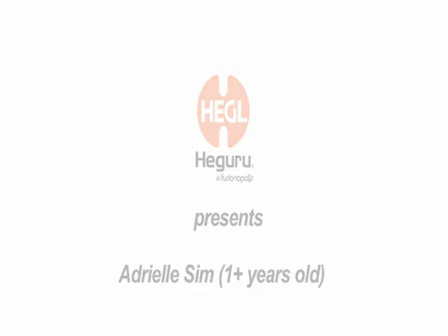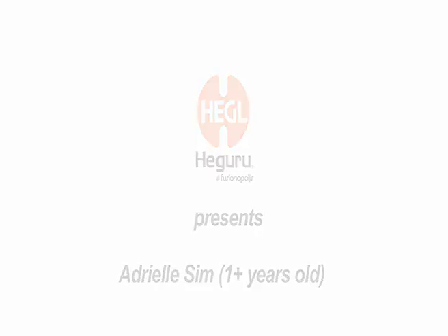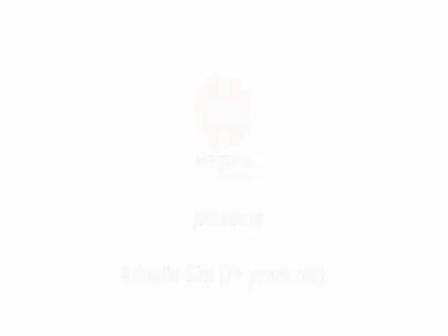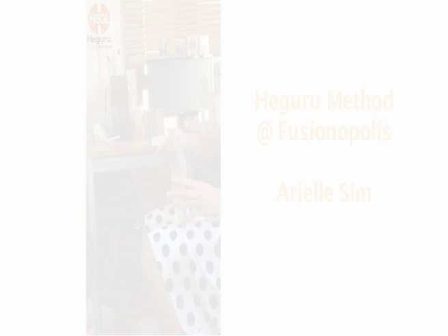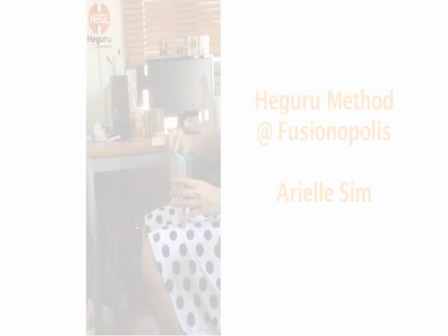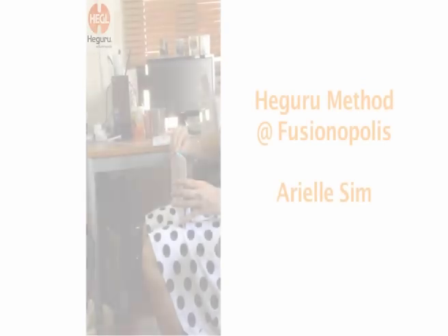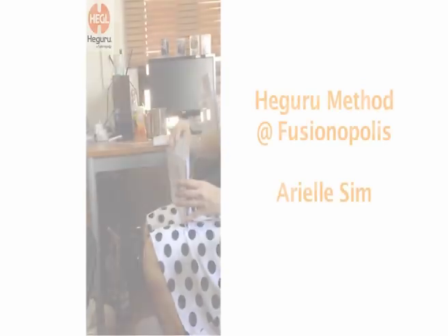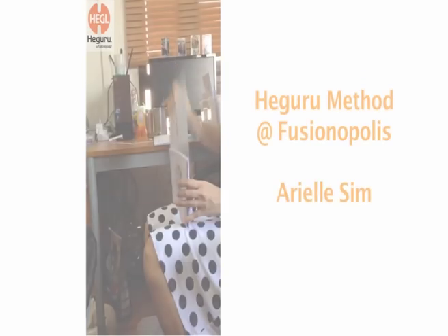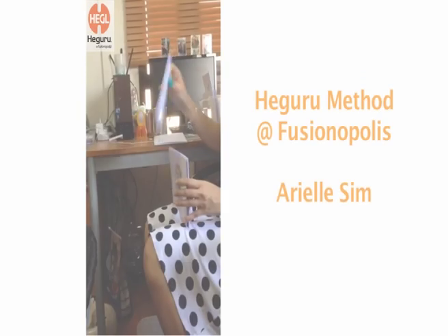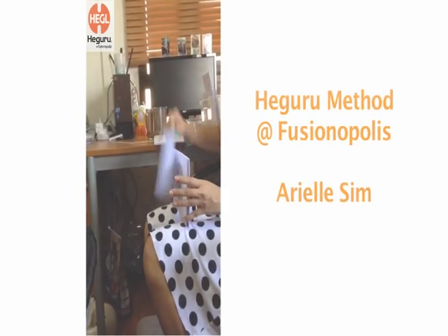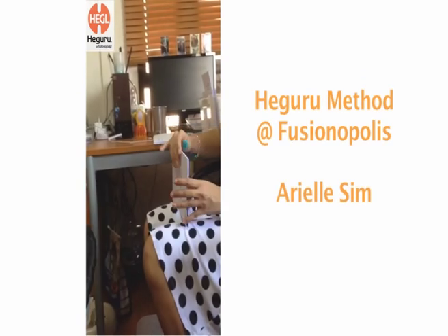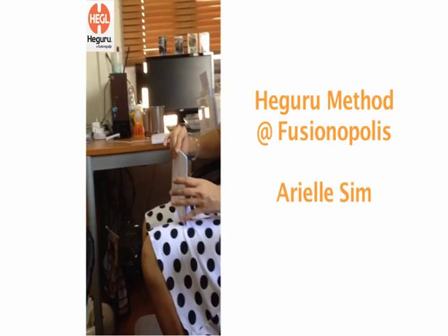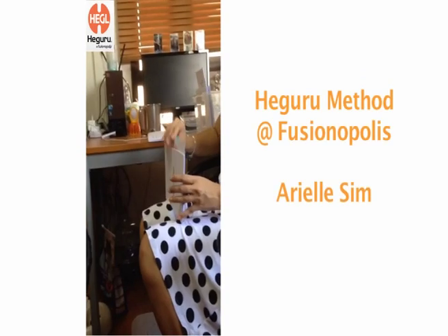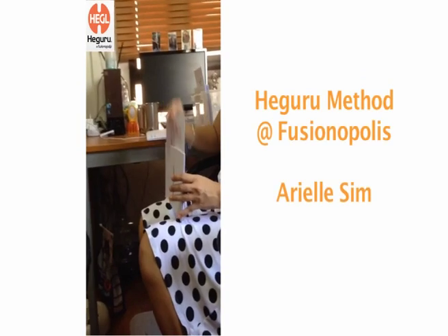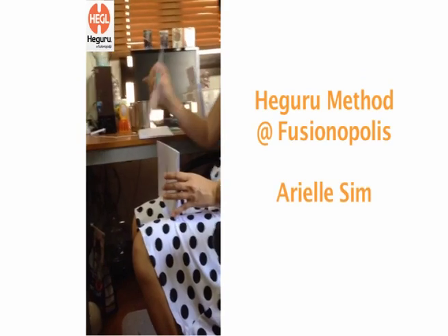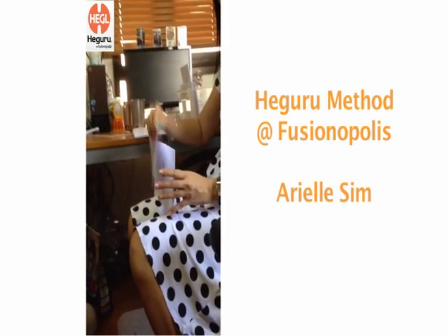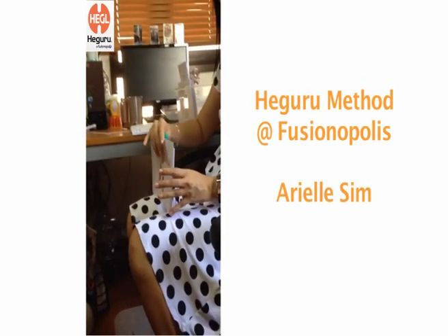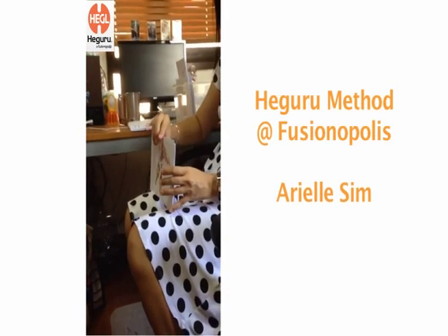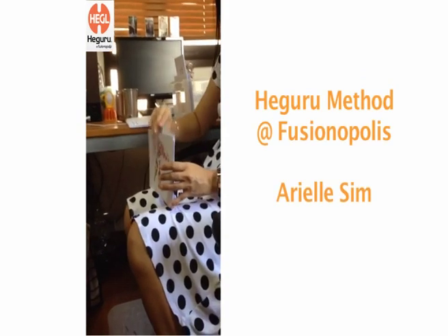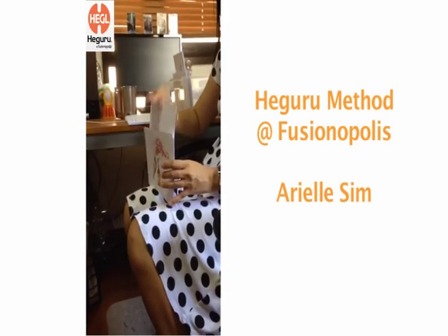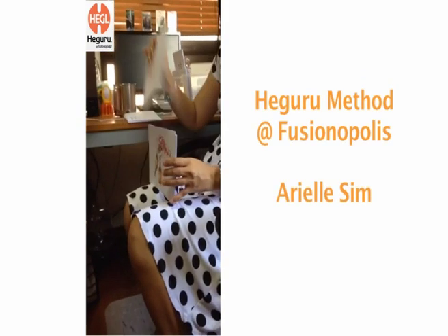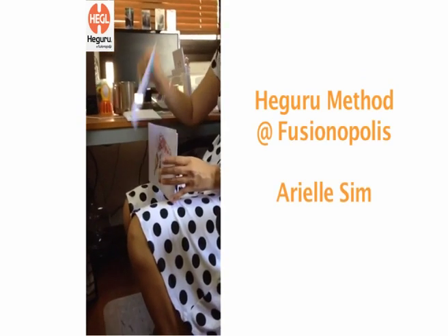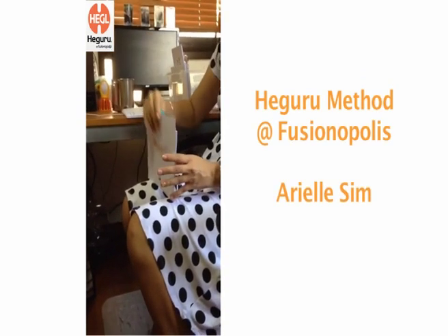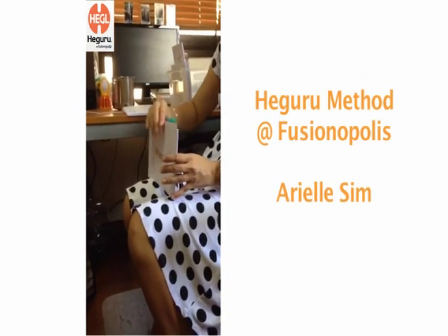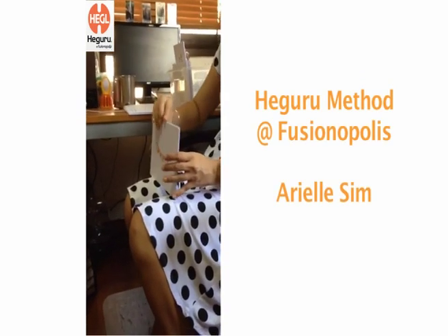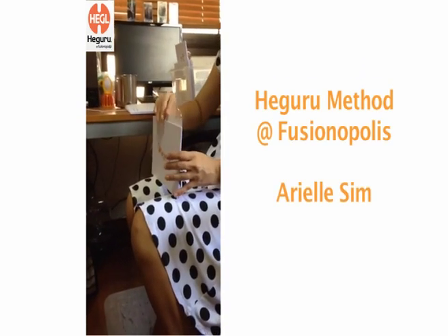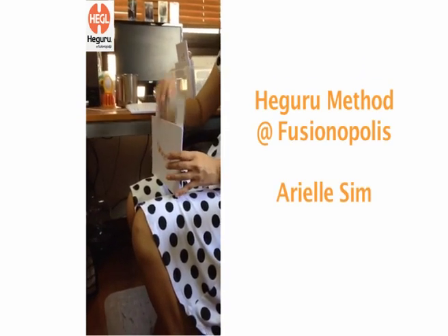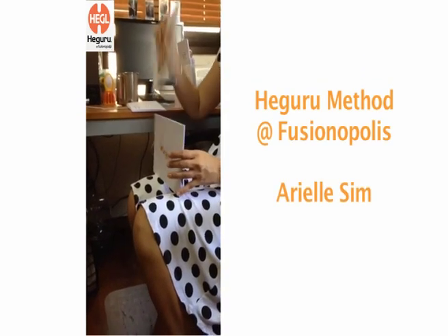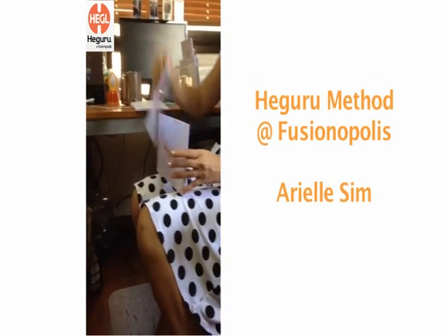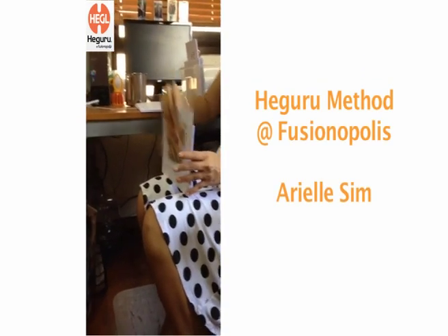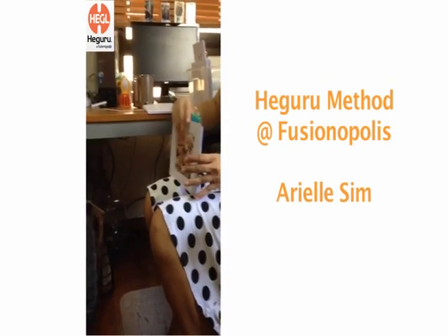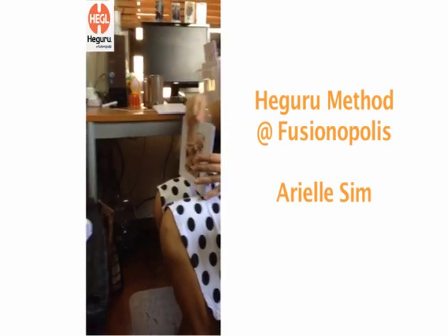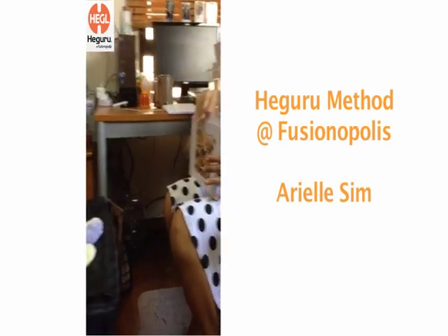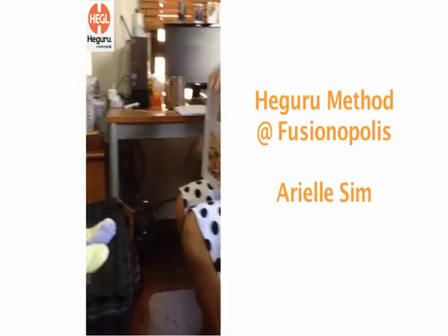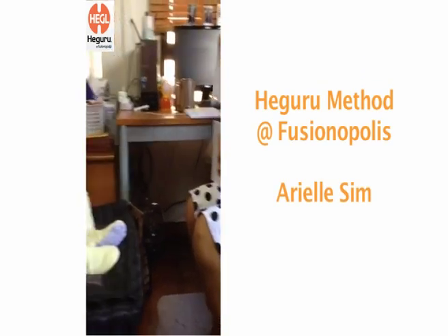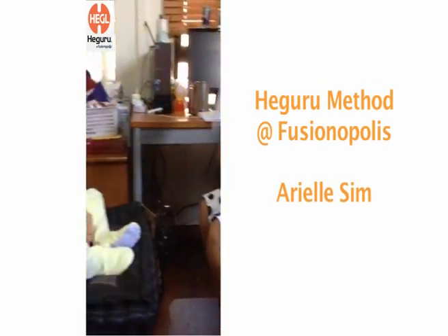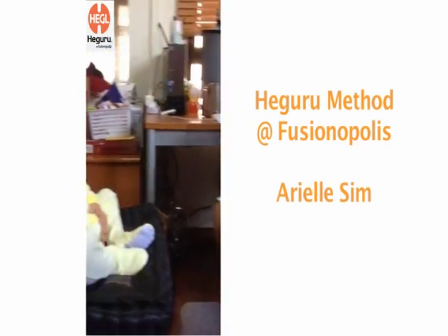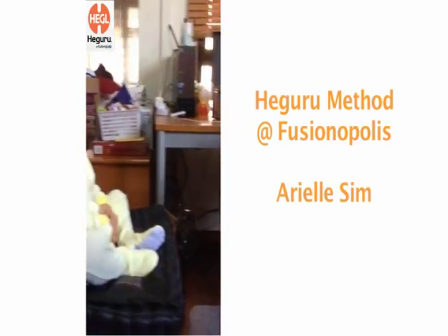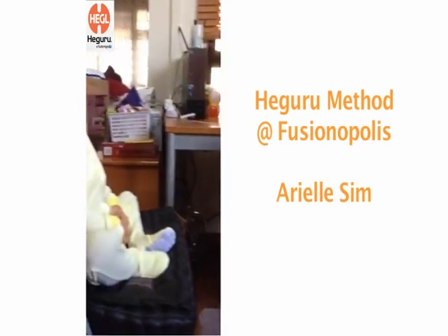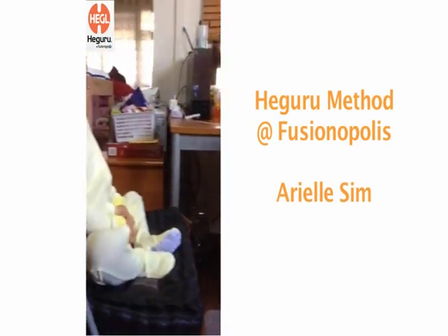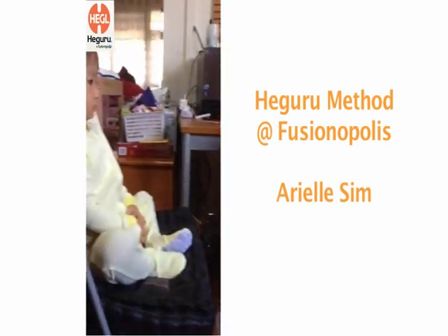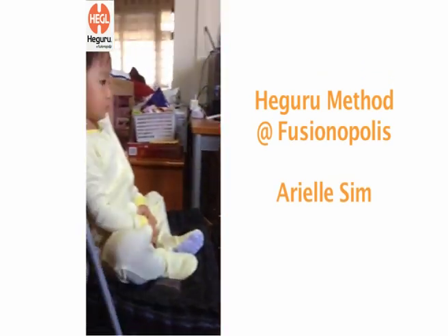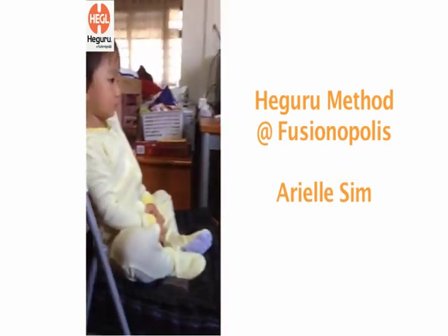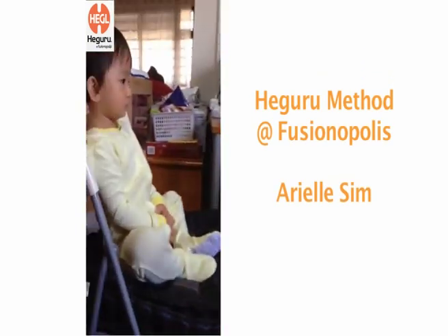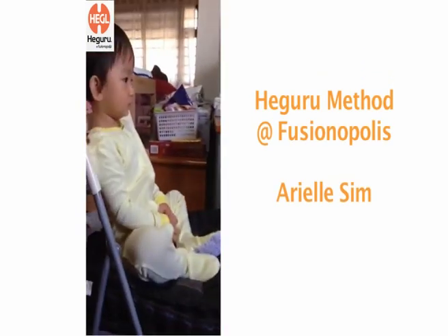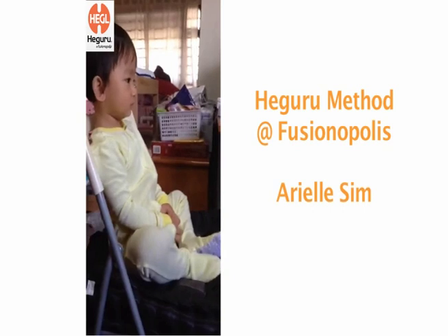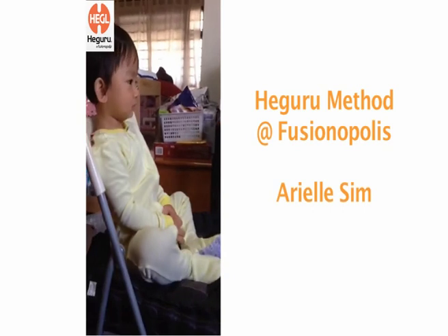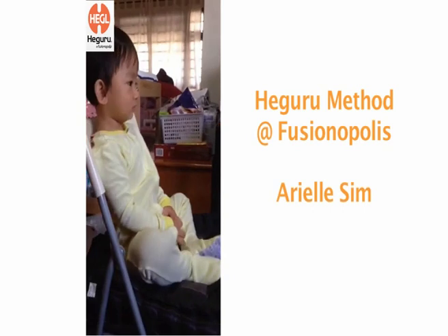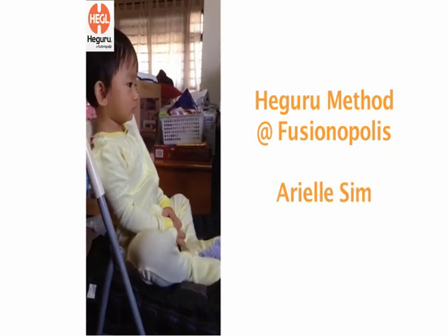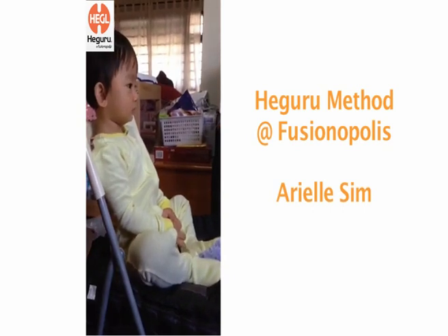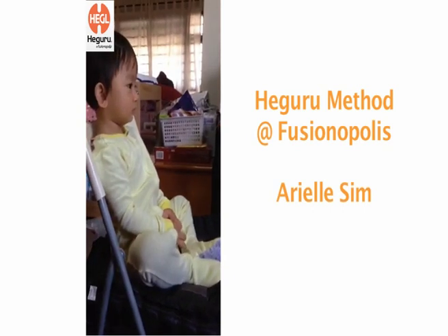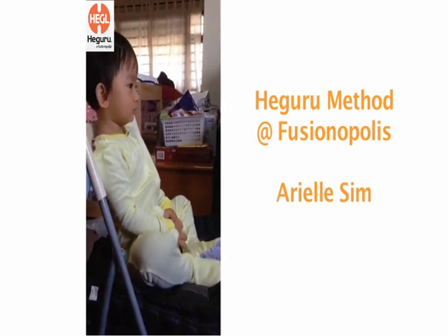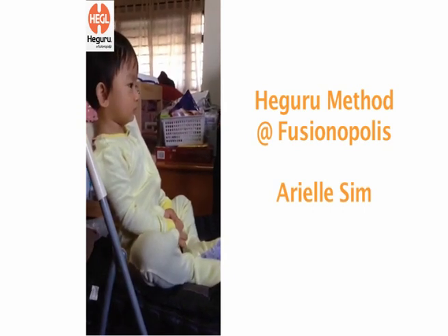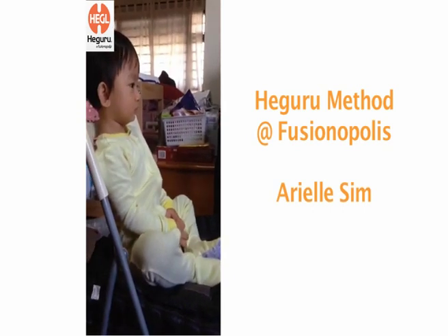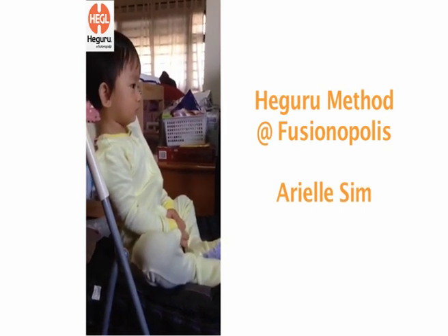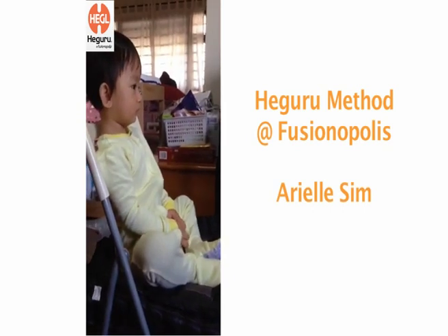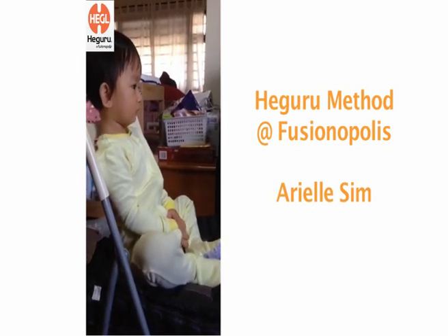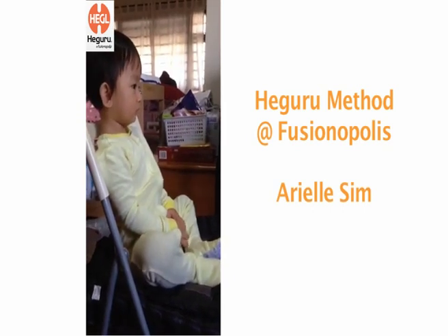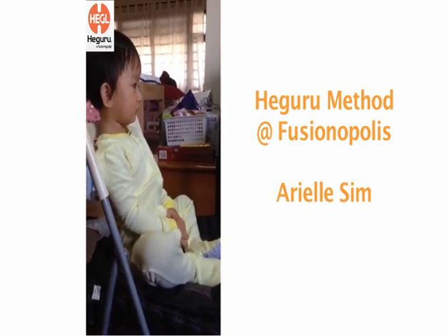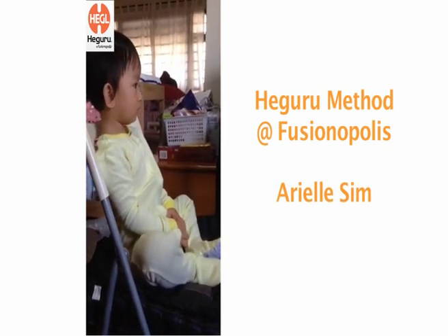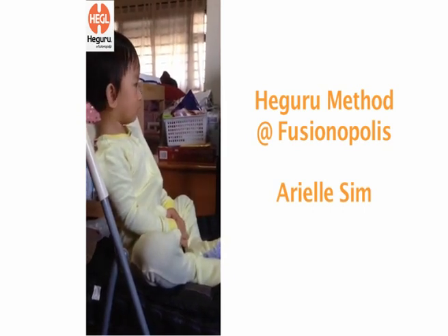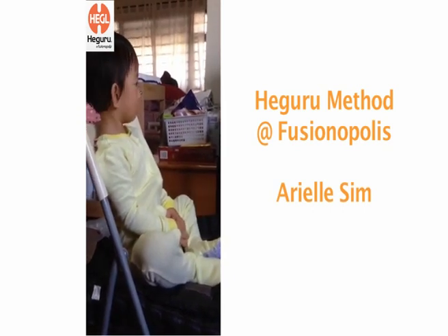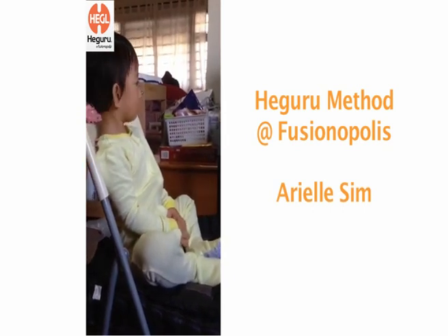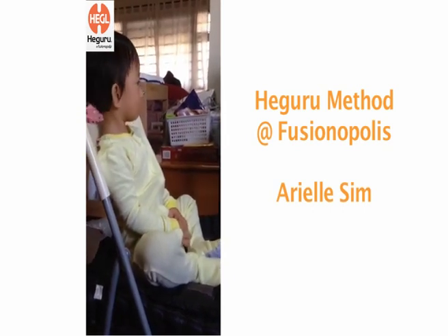Cake, candle, party popper, party banner, food, party hat, goodie bags. This is the party.